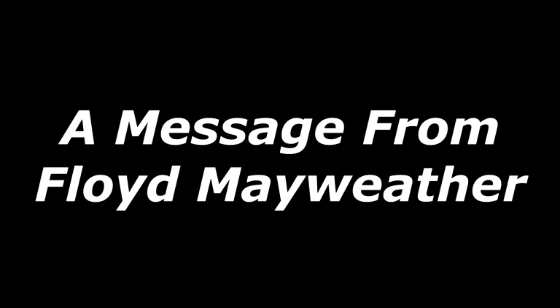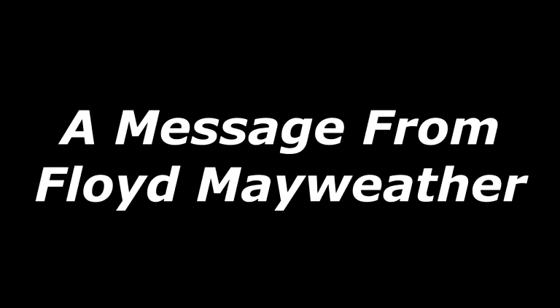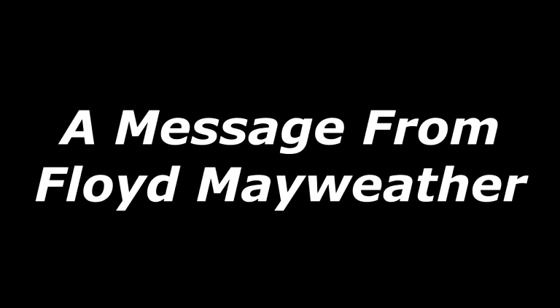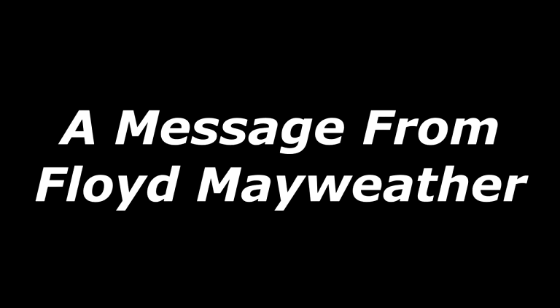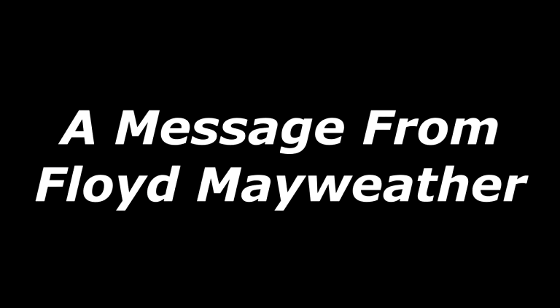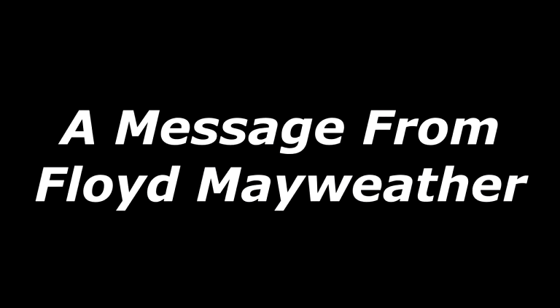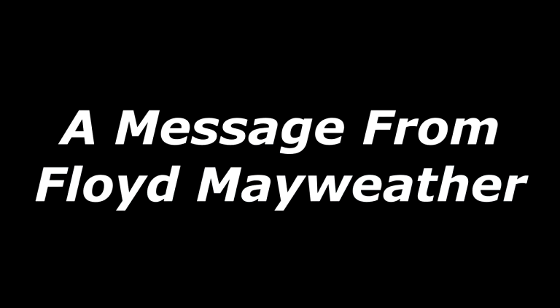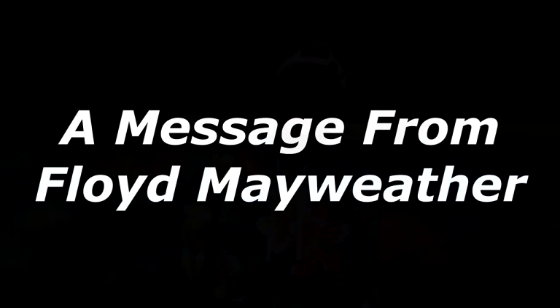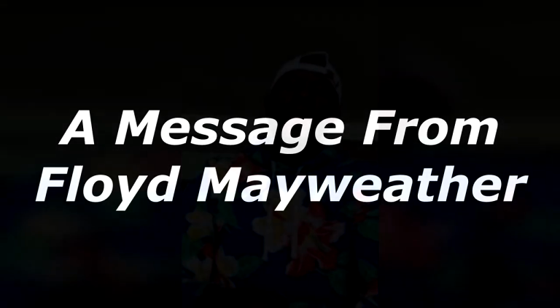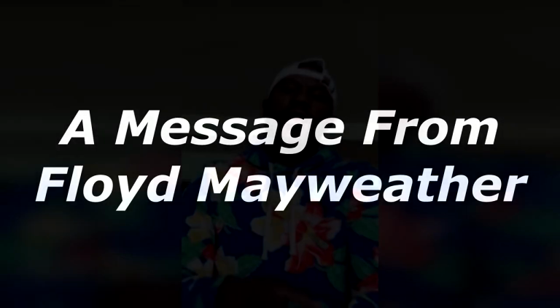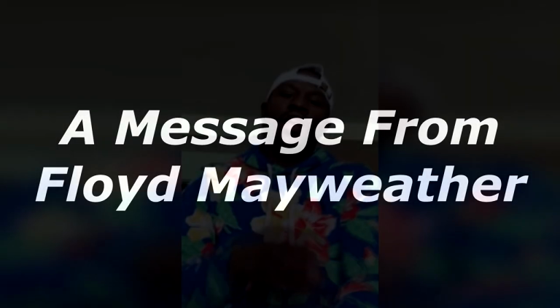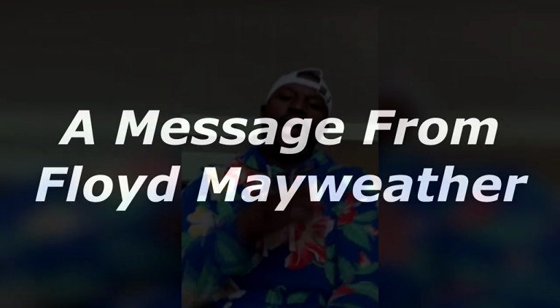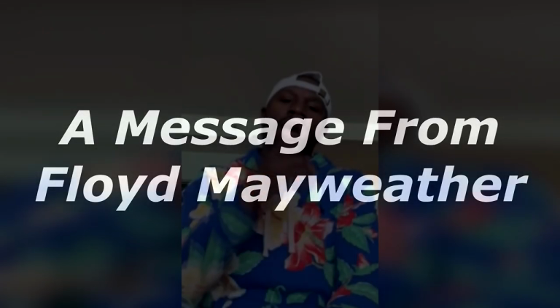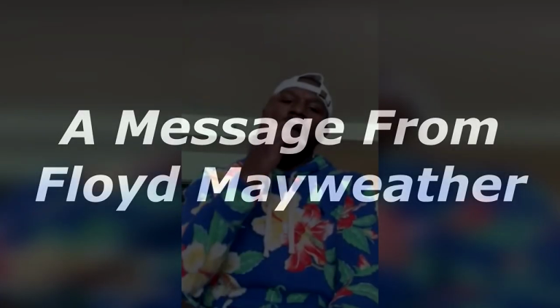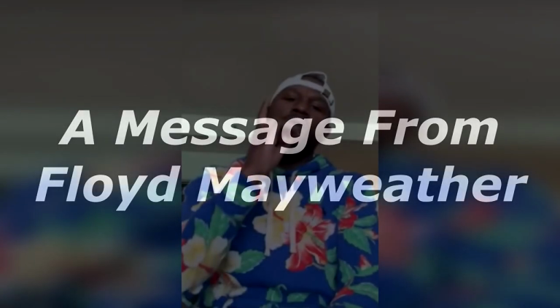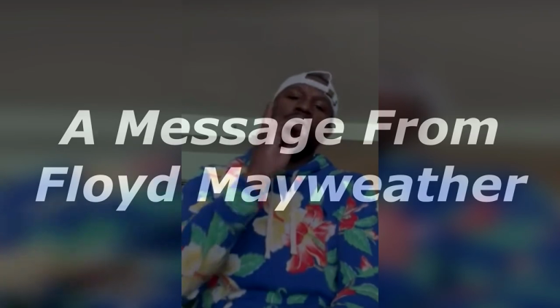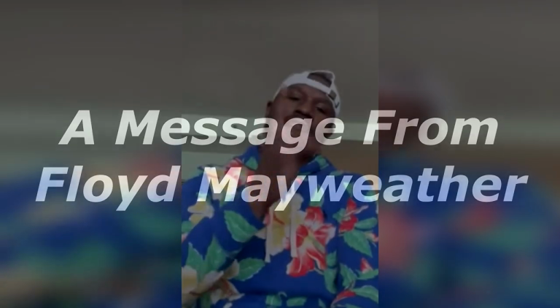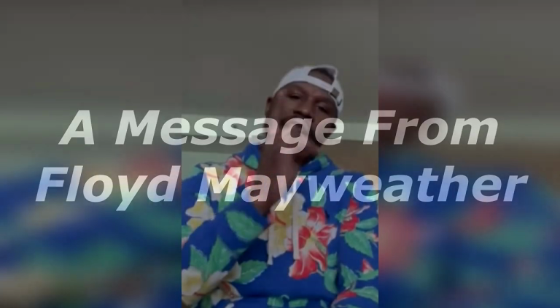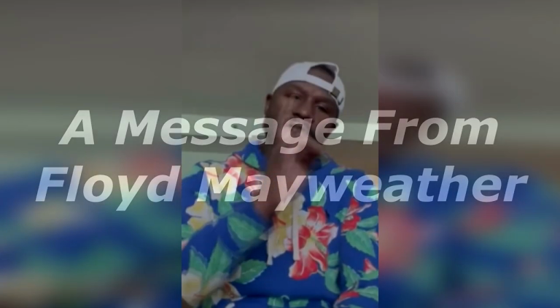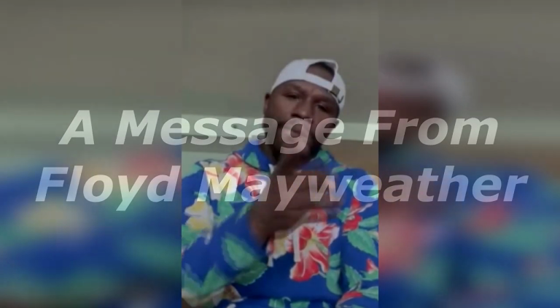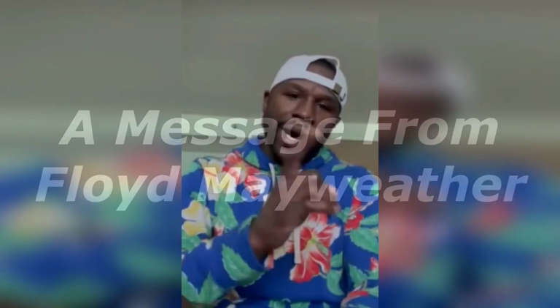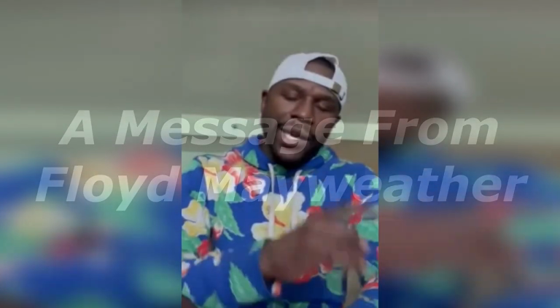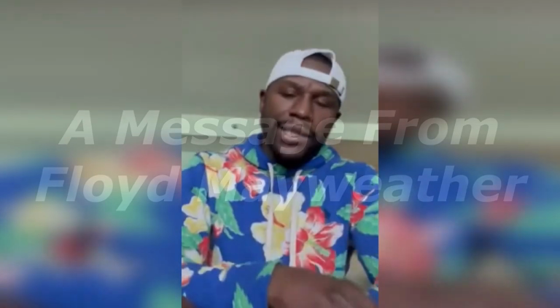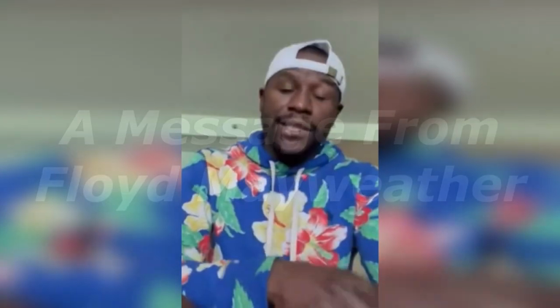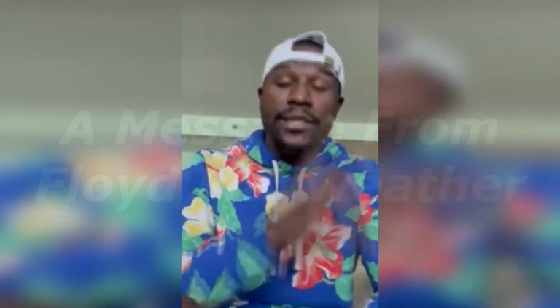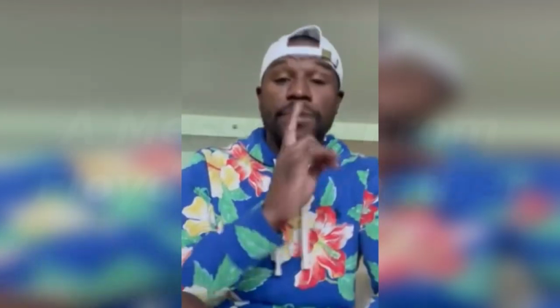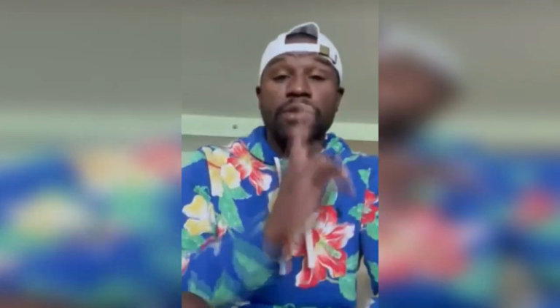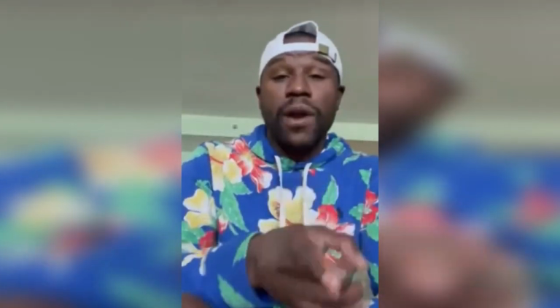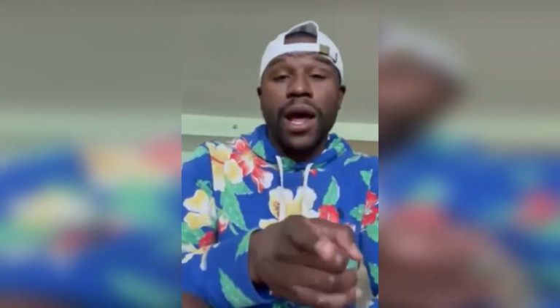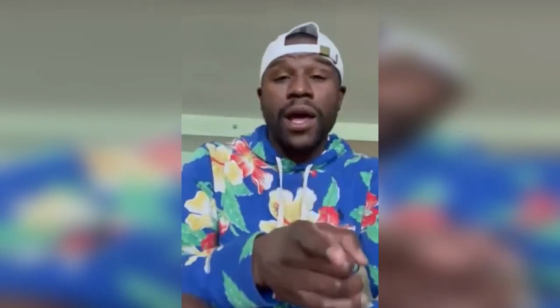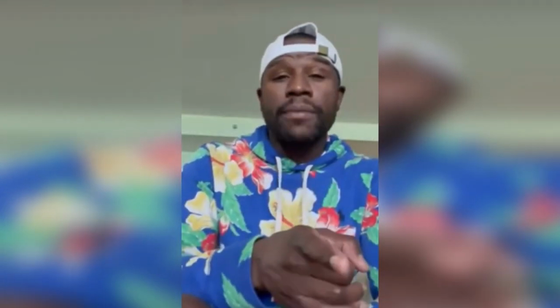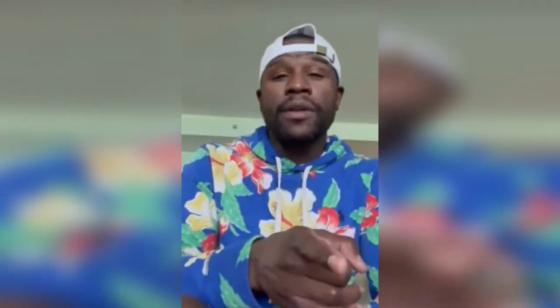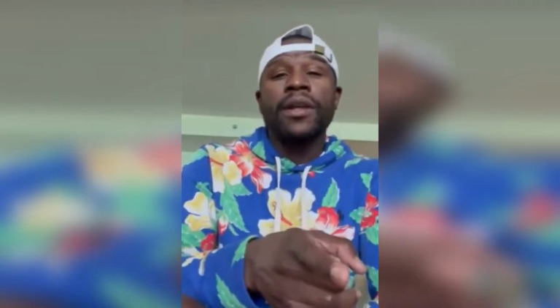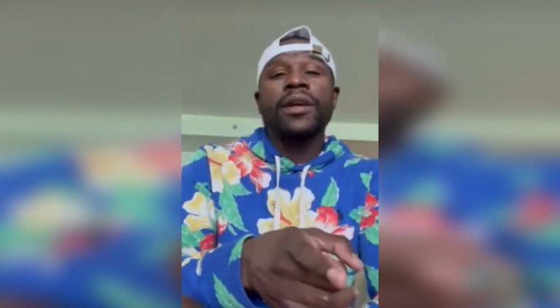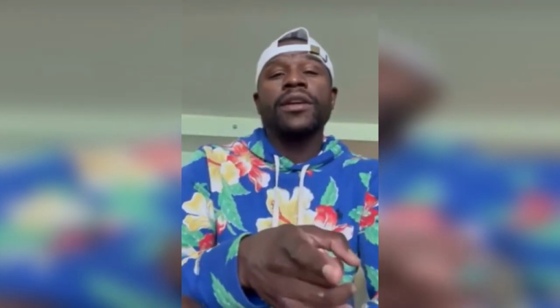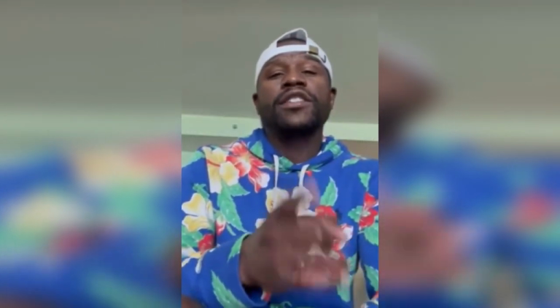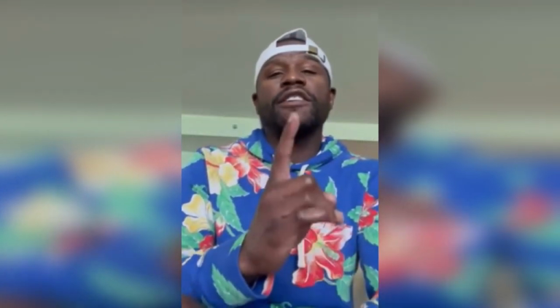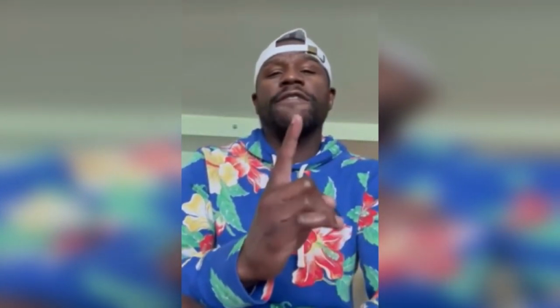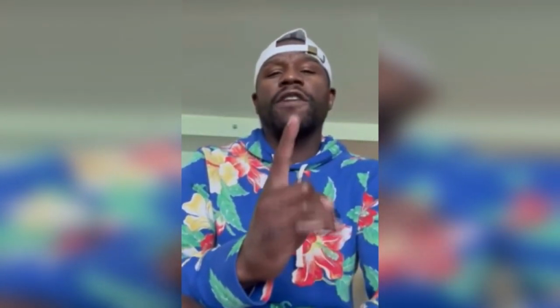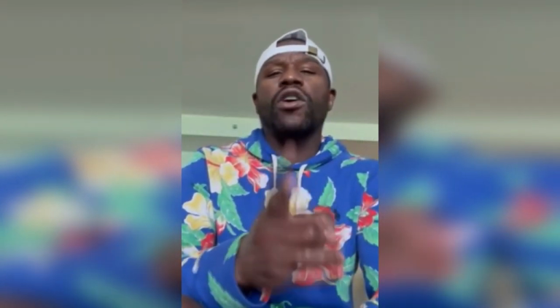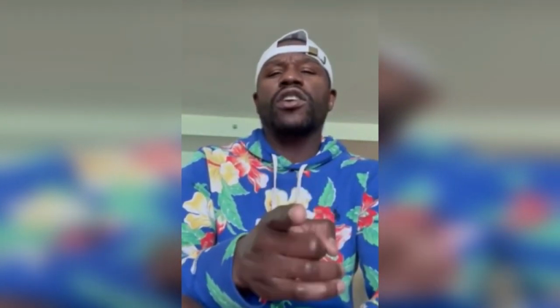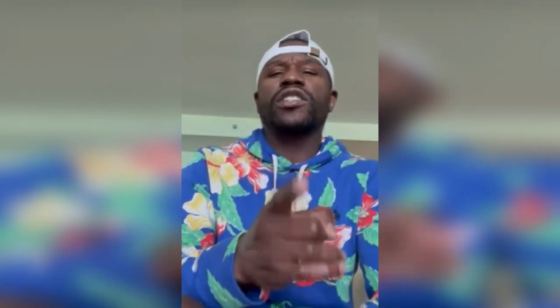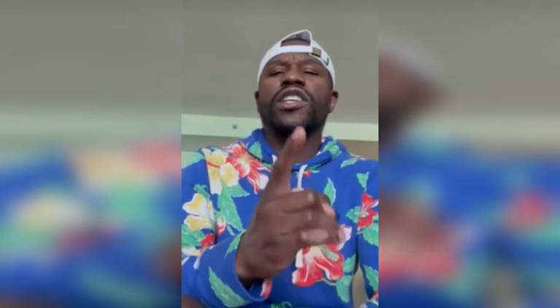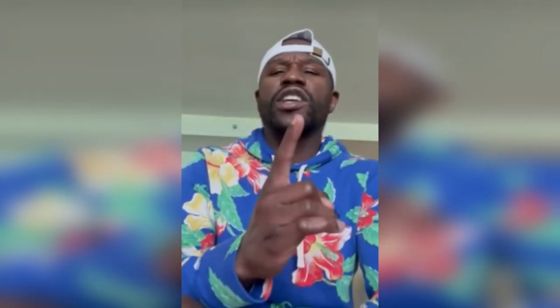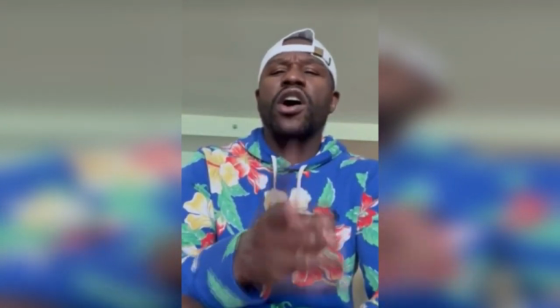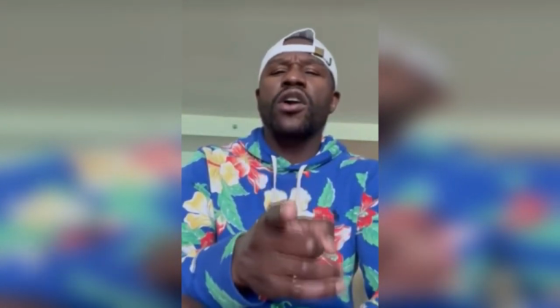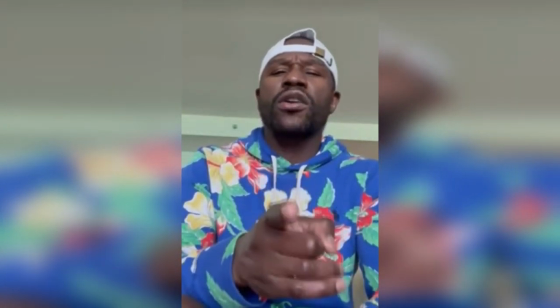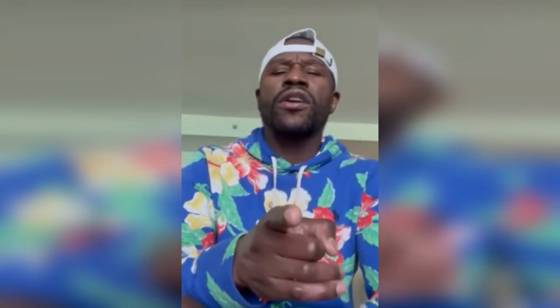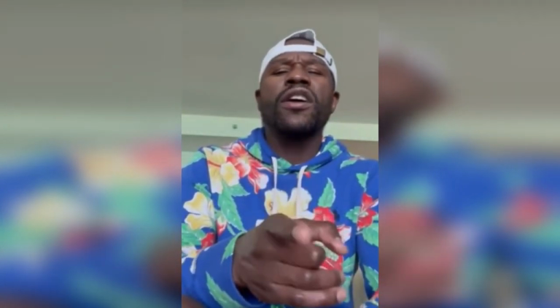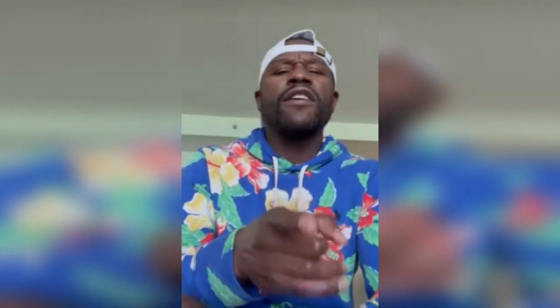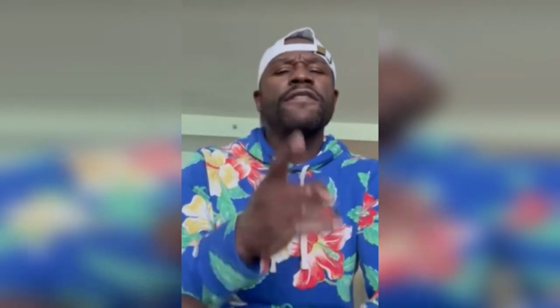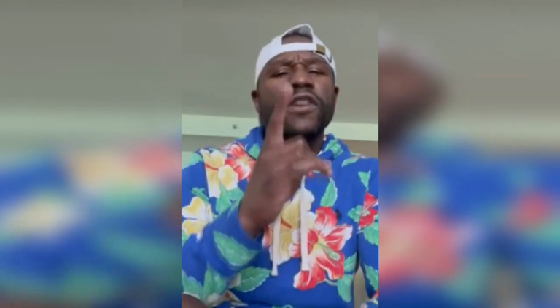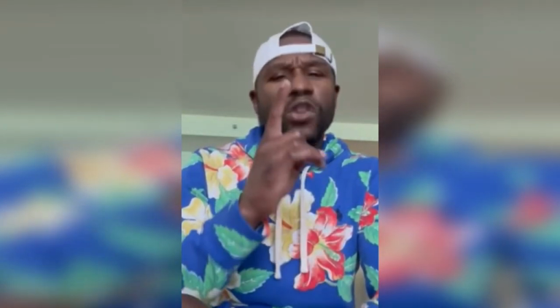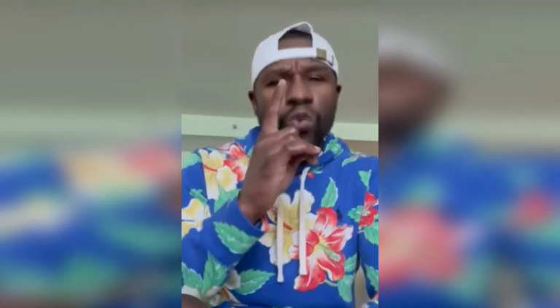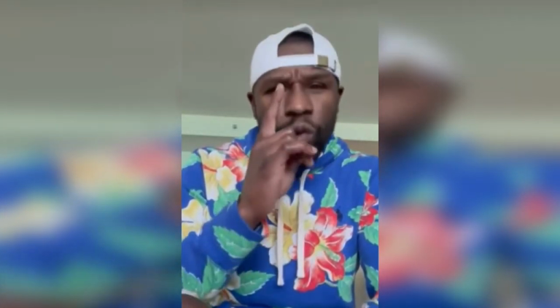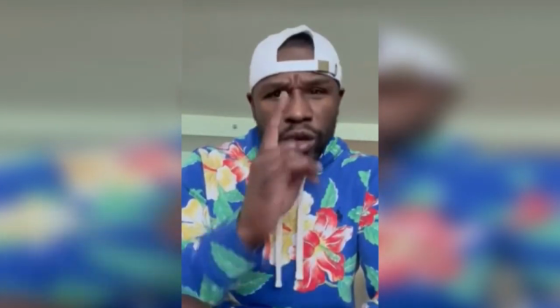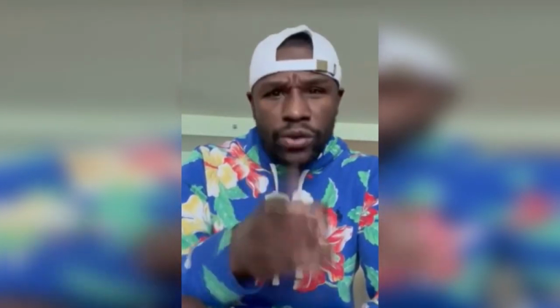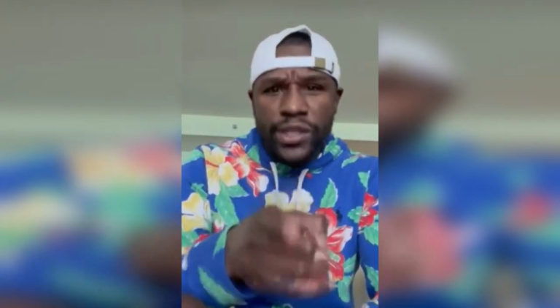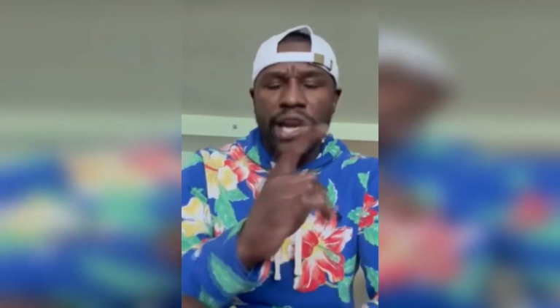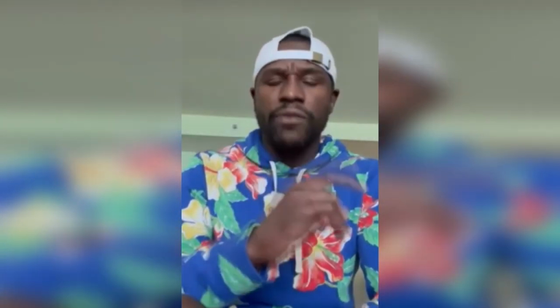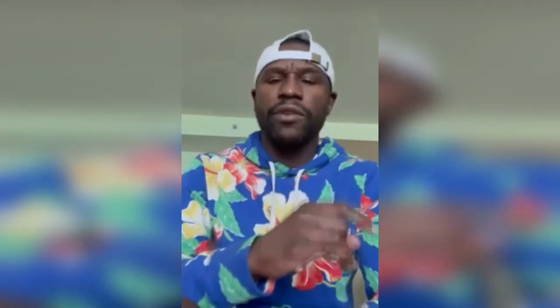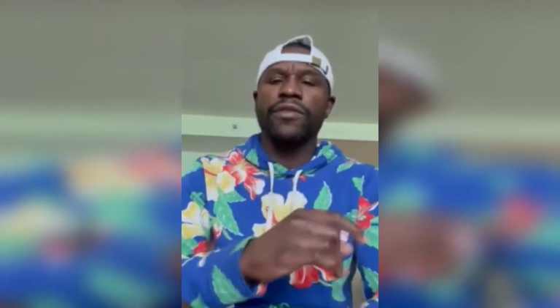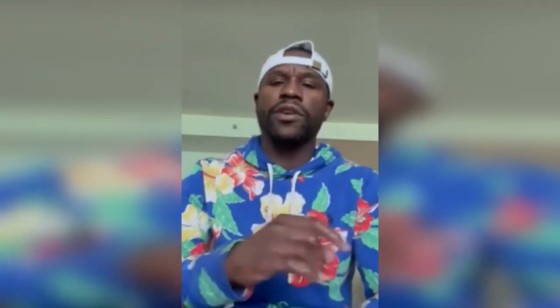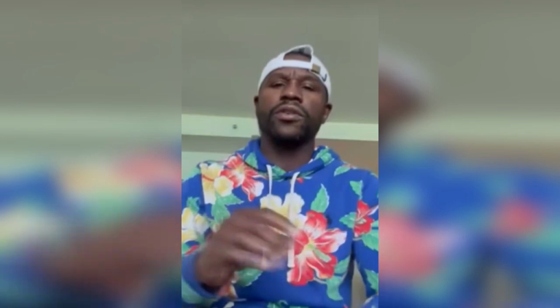I want everybody to subscribe to Flossy Carter for the real tech reviews.